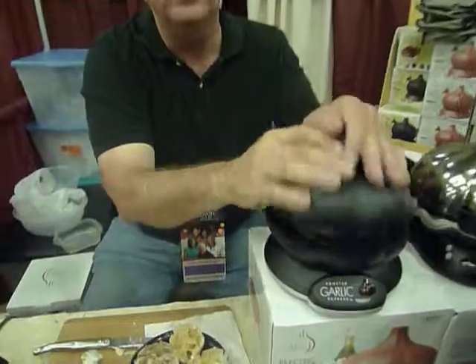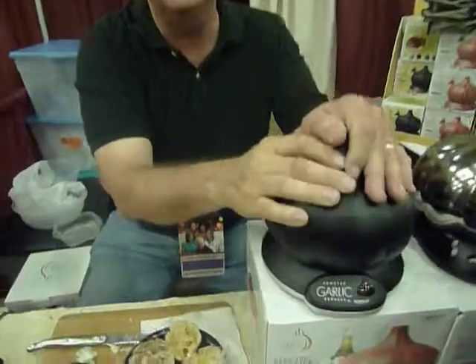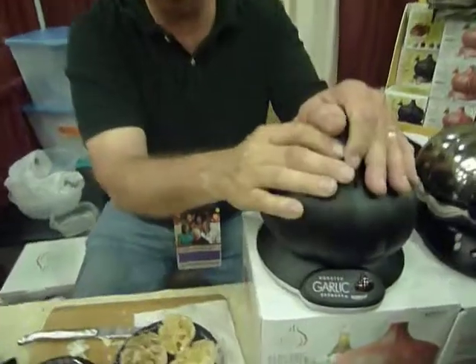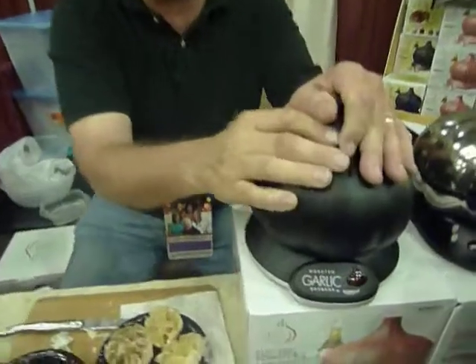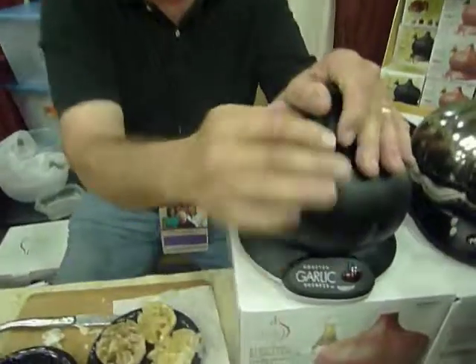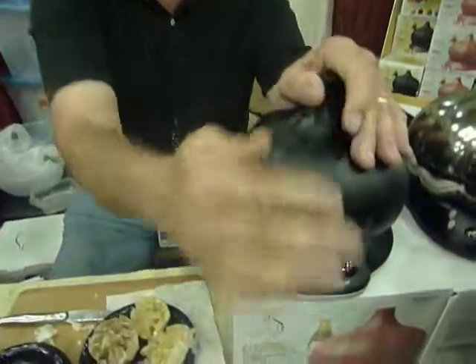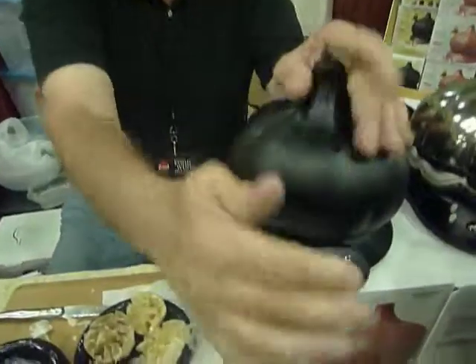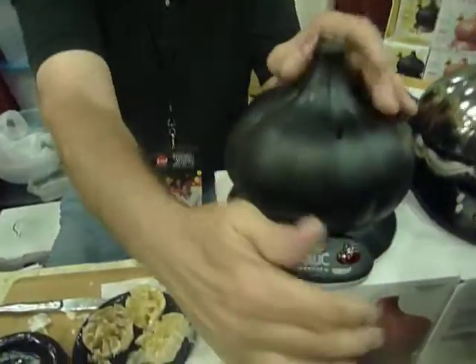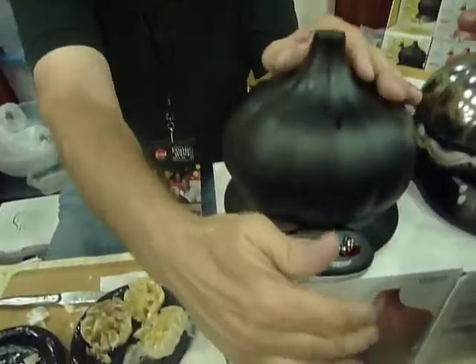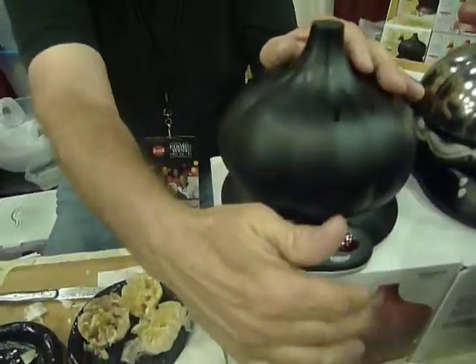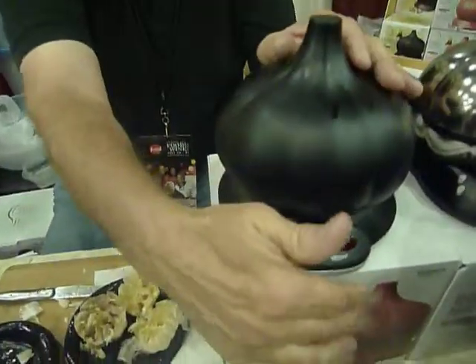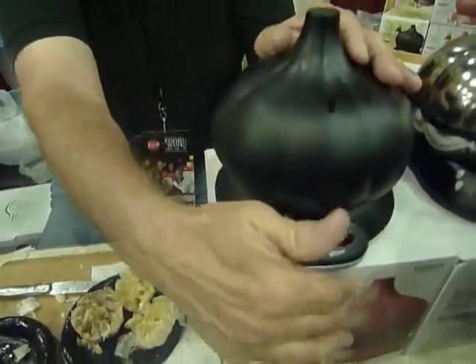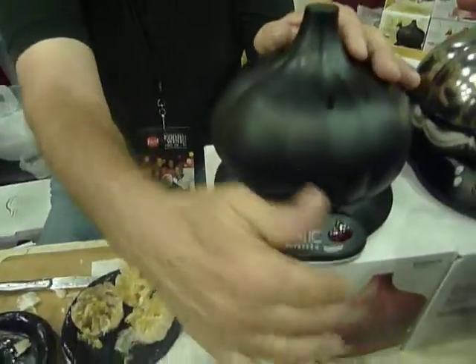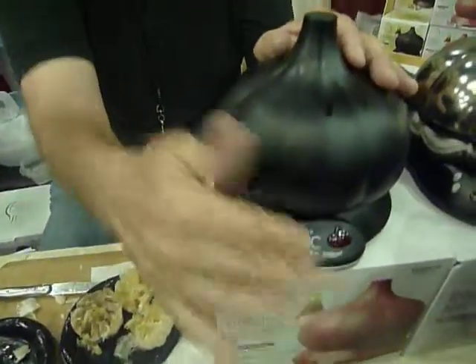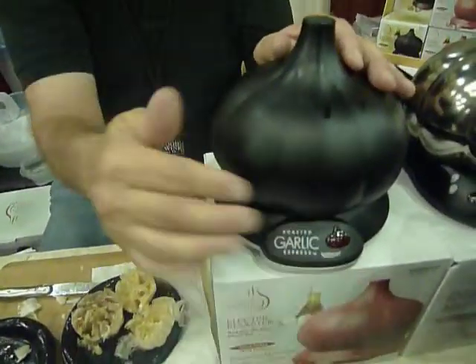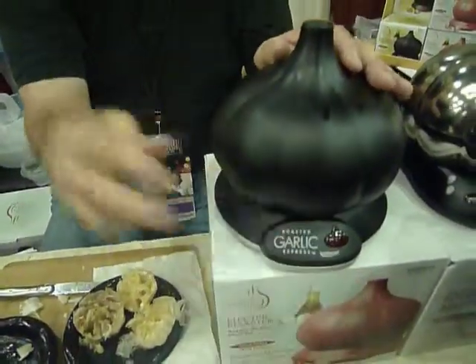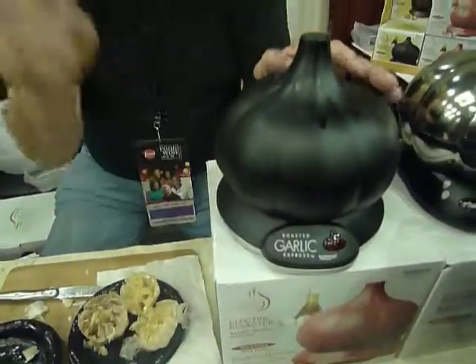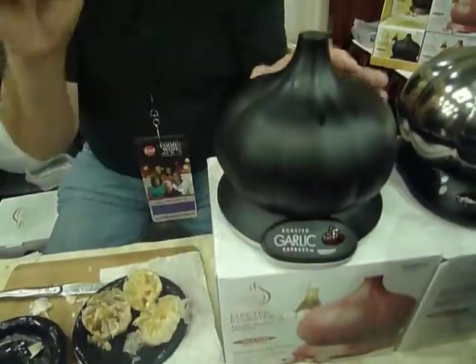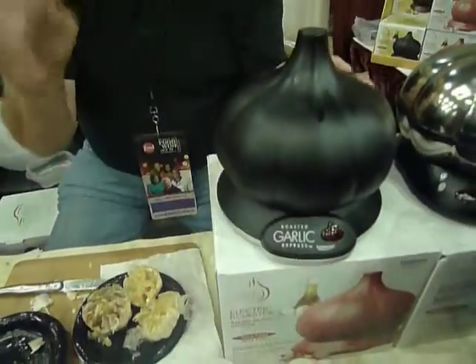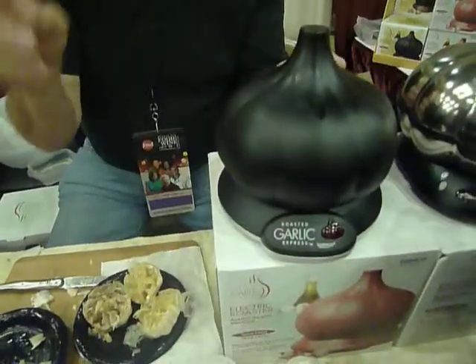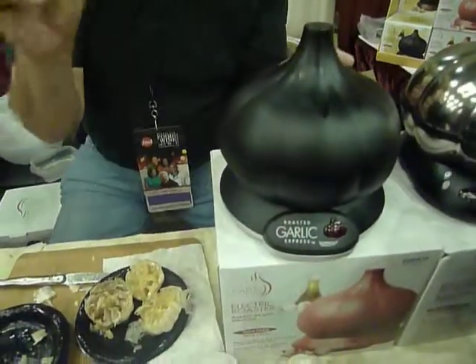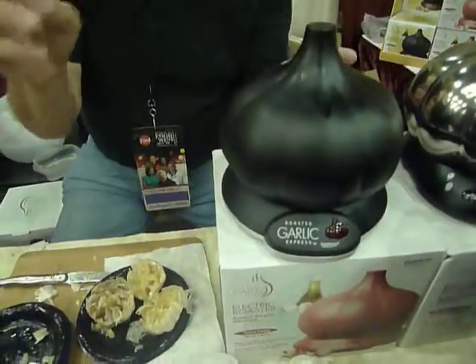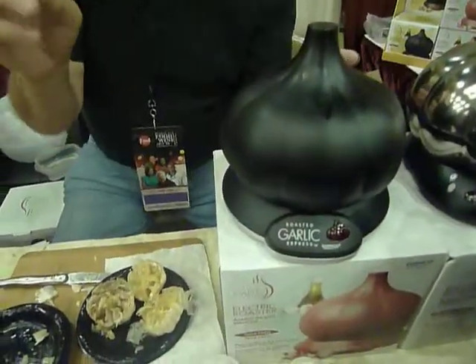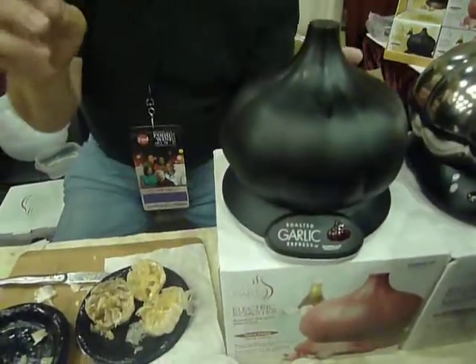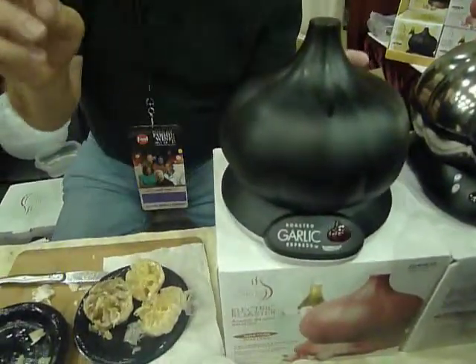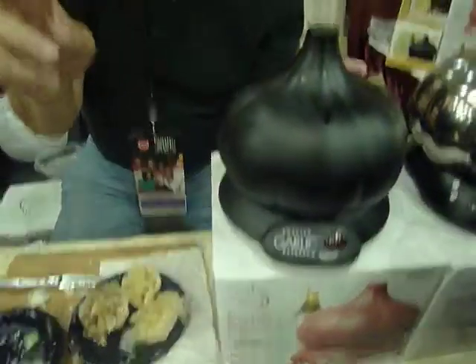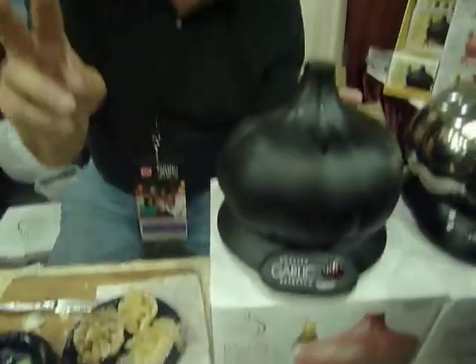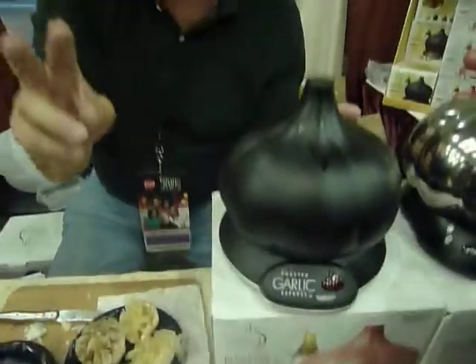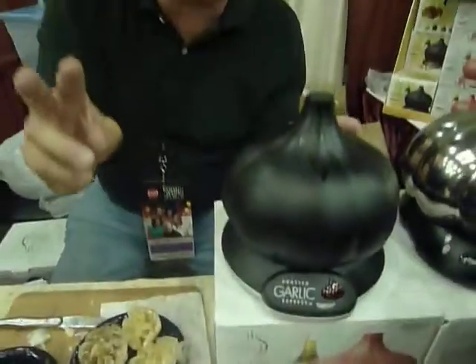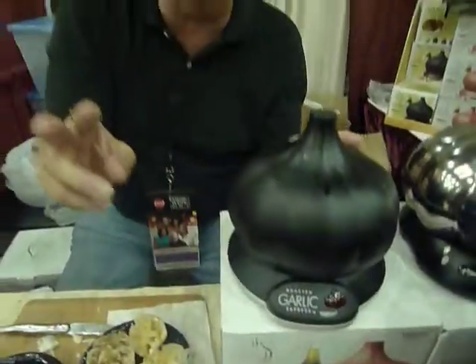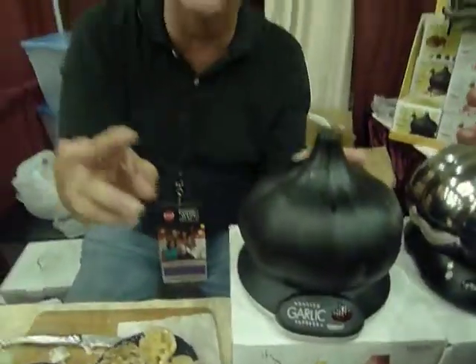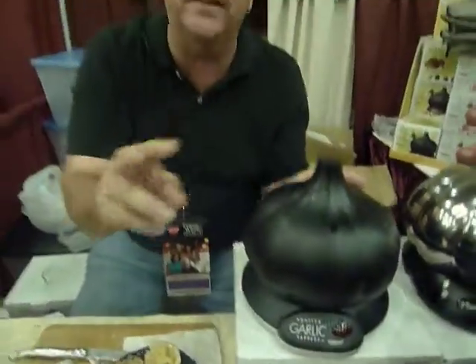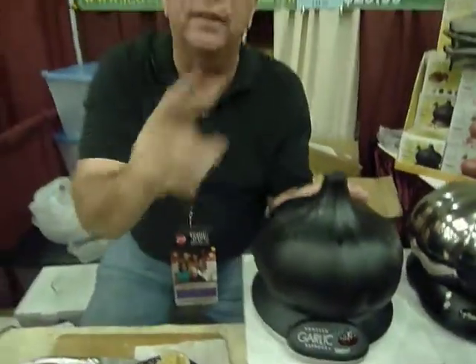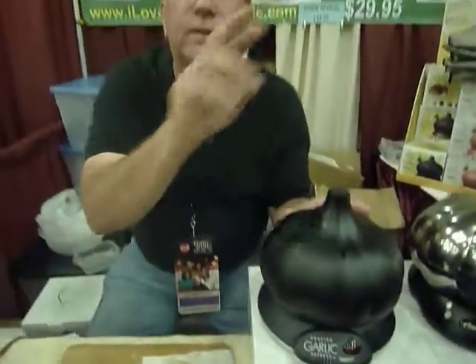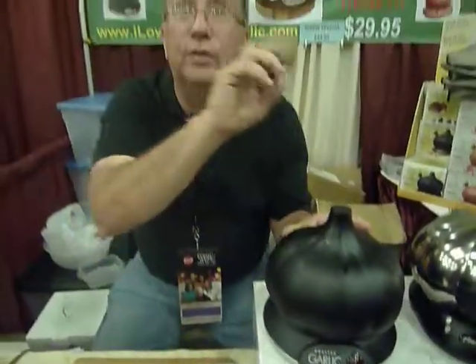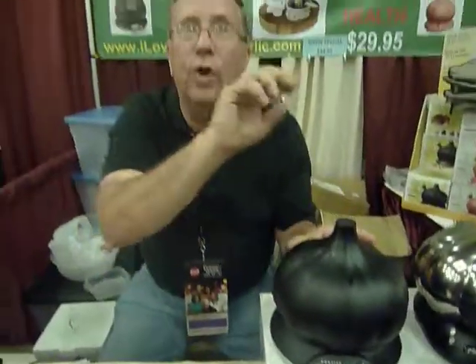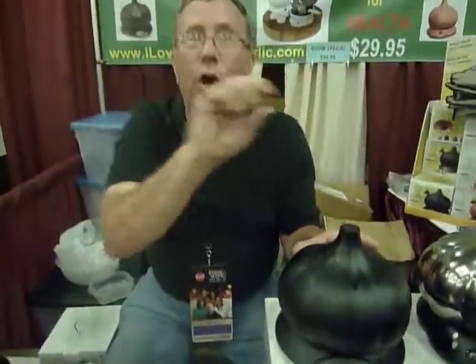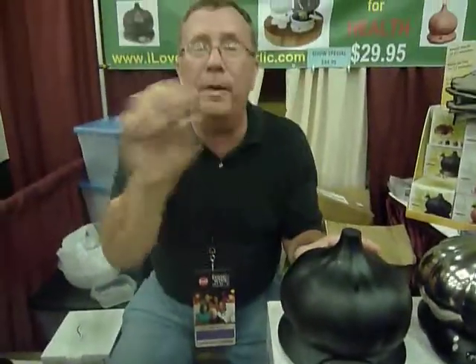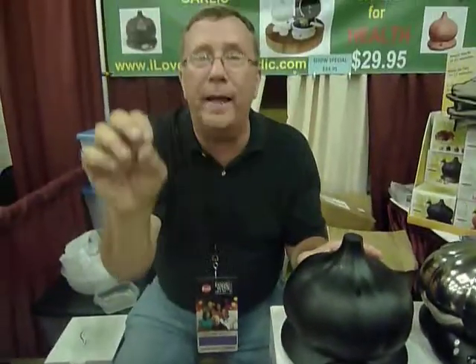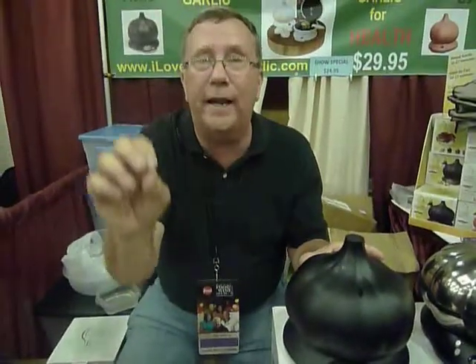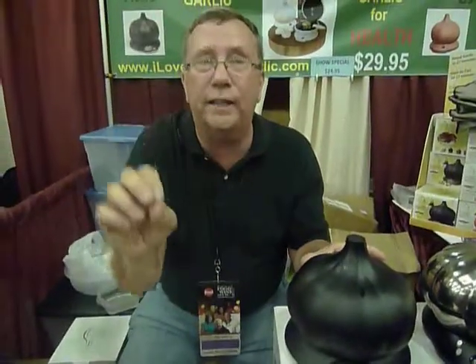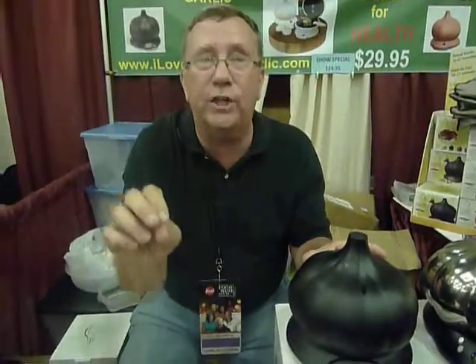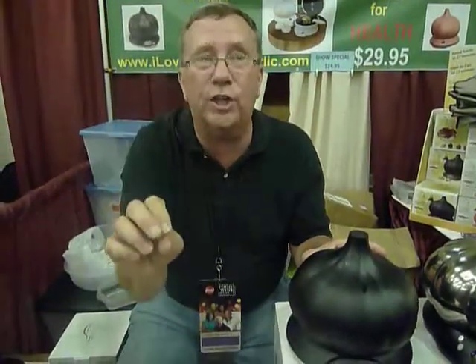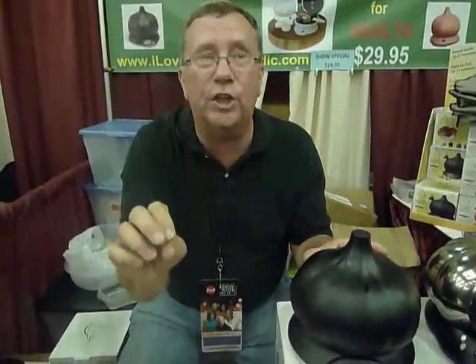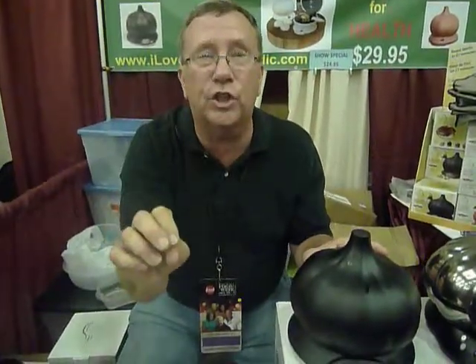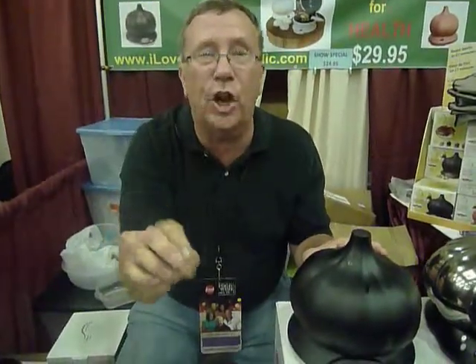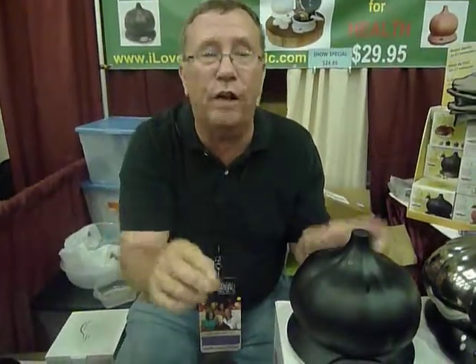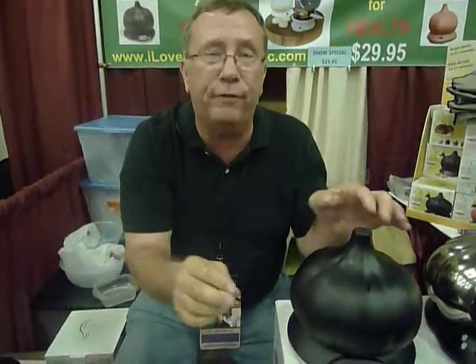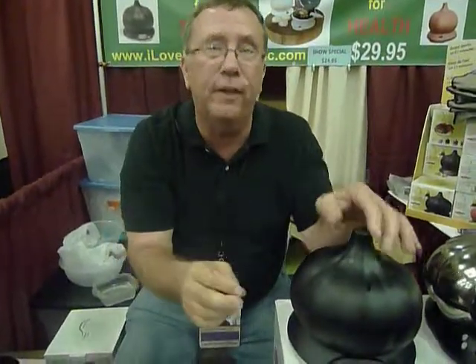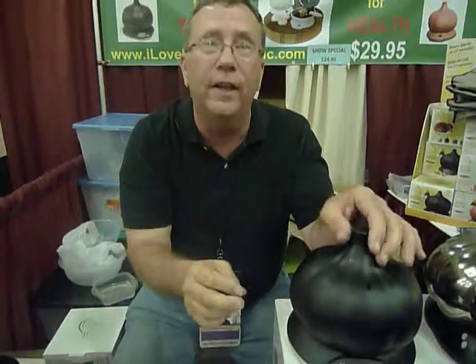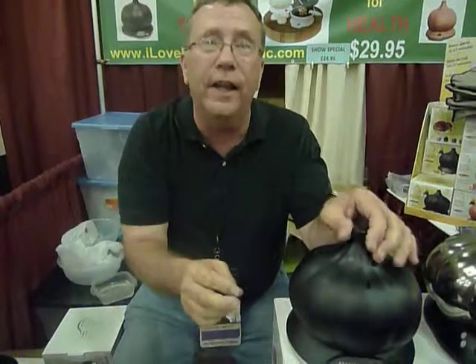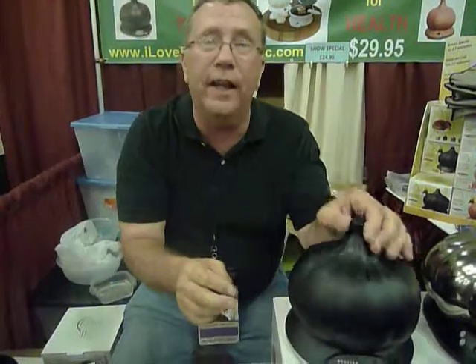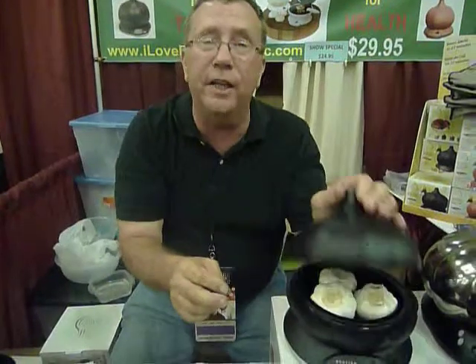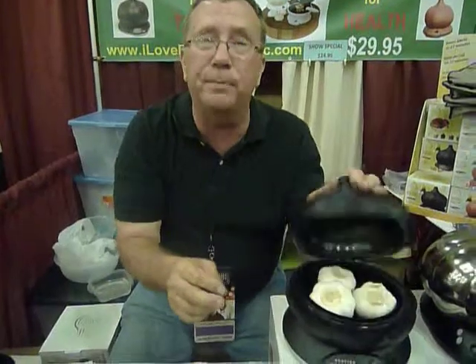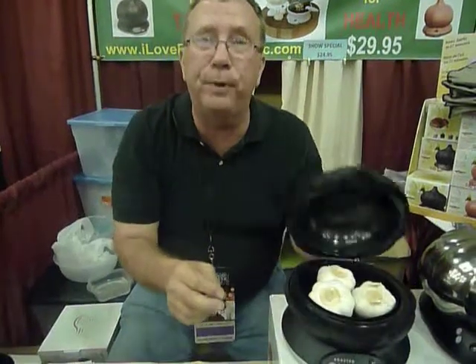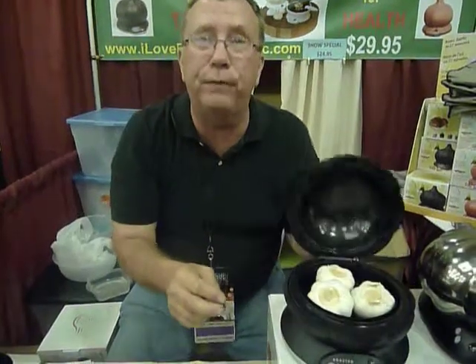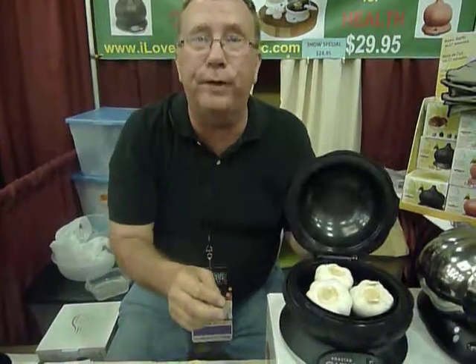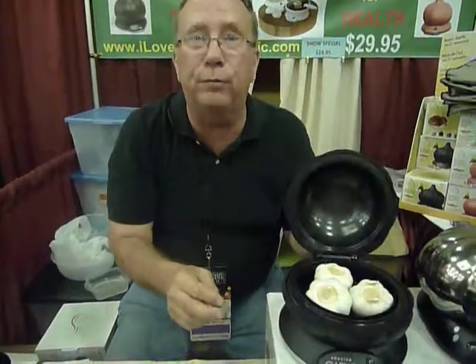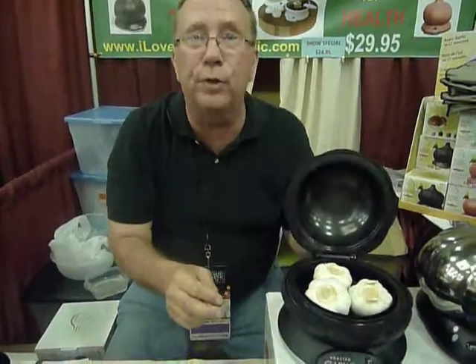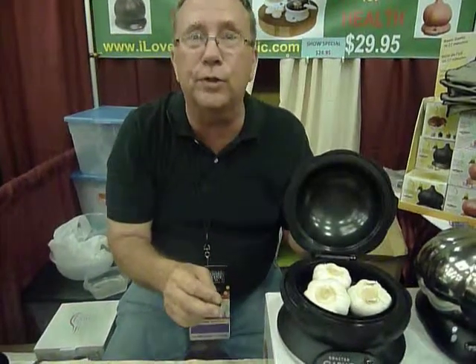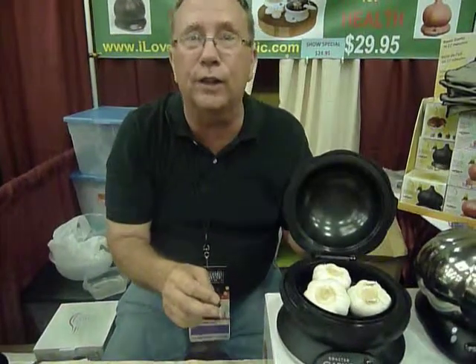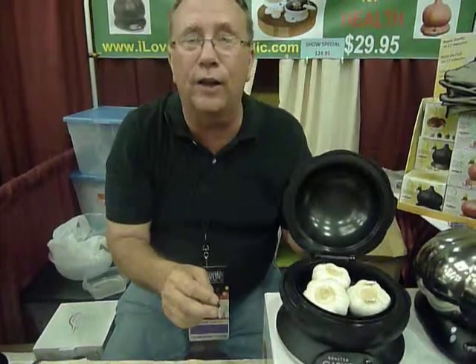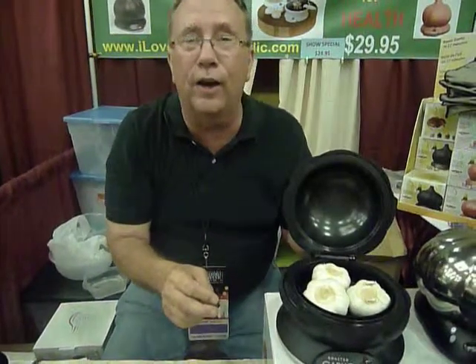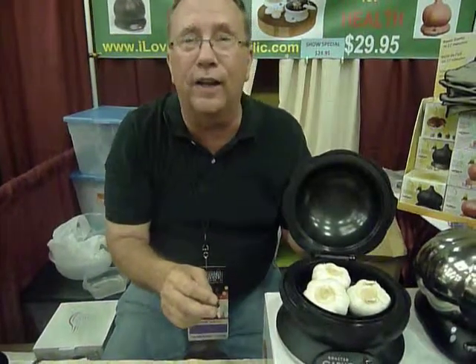Shut it, turn it on. 27 minutes later it automatically shuts off and it's perfect roasted garlic.